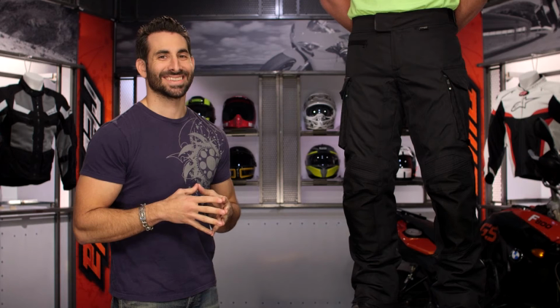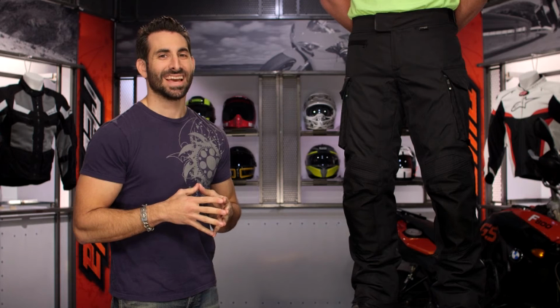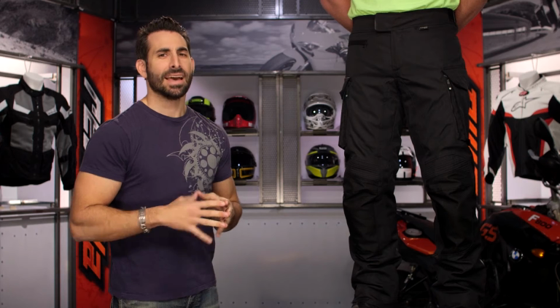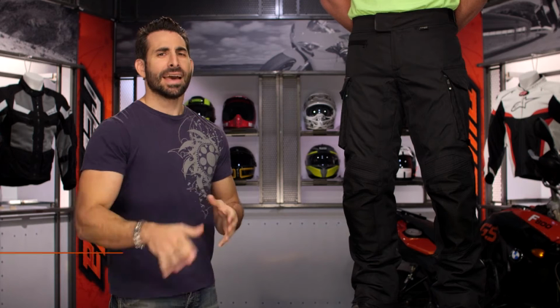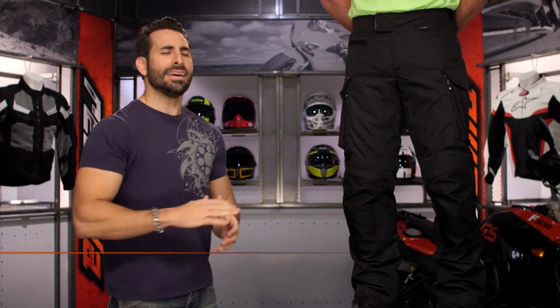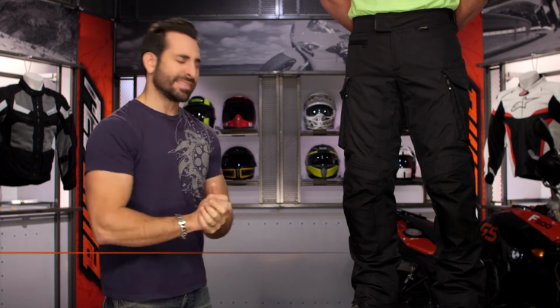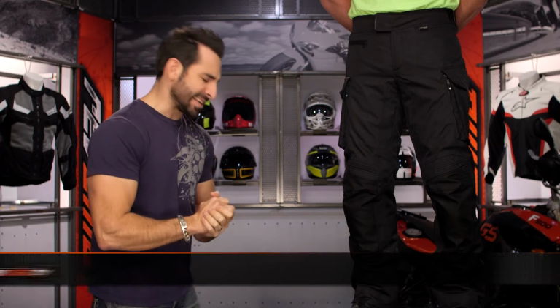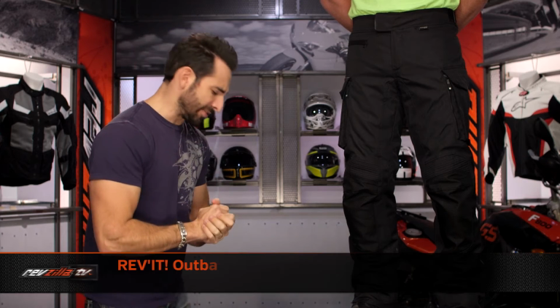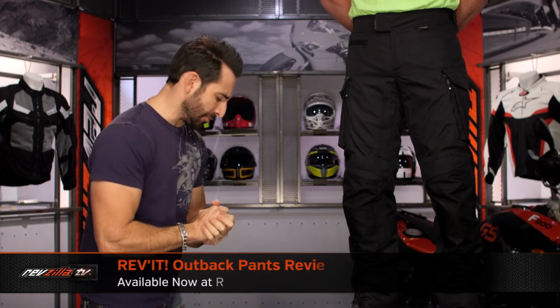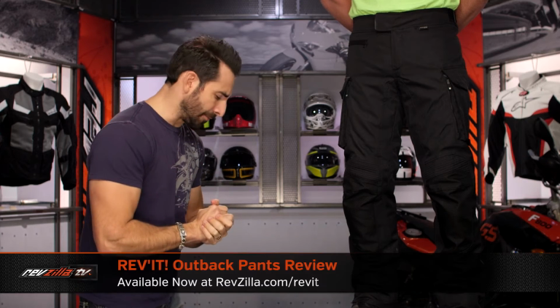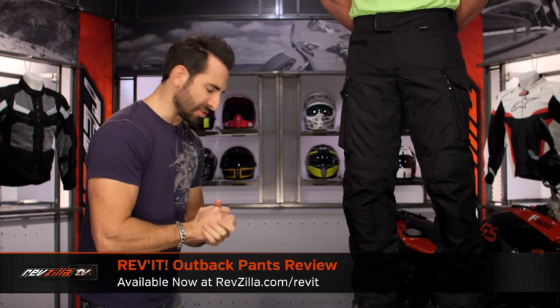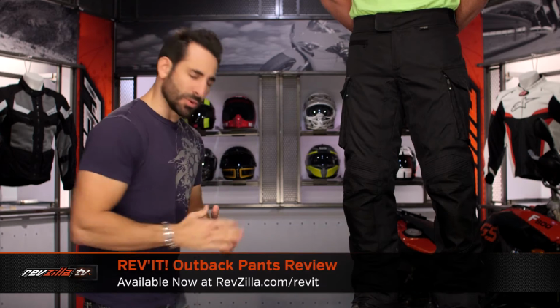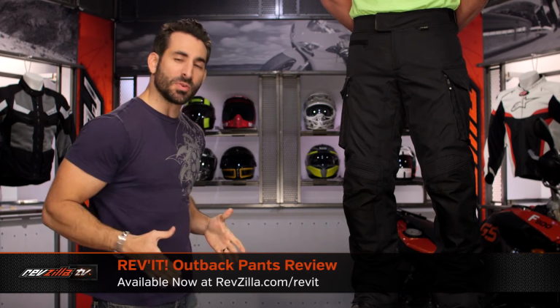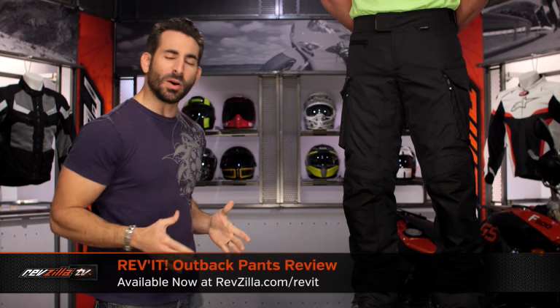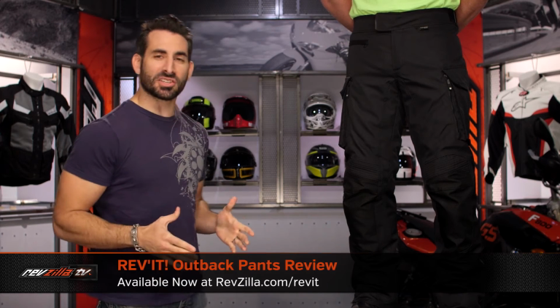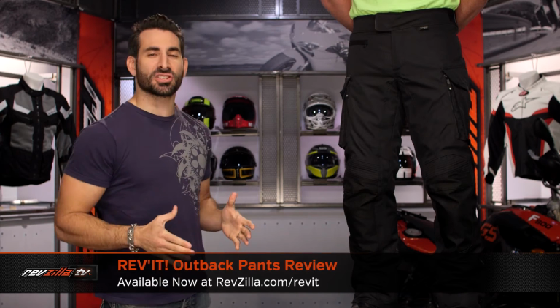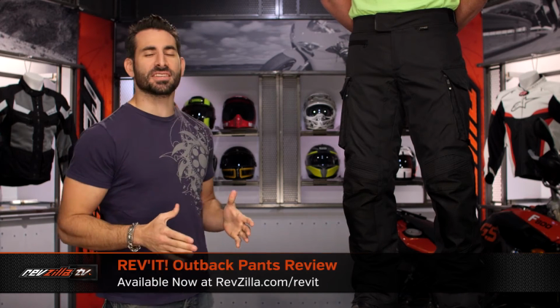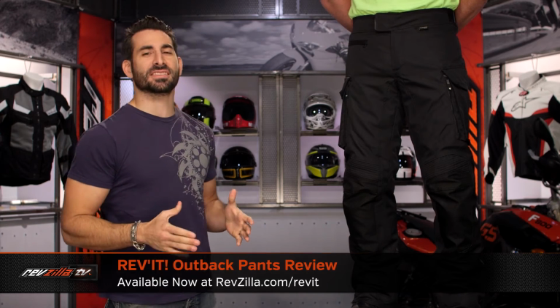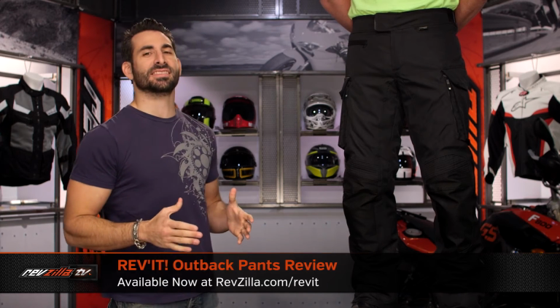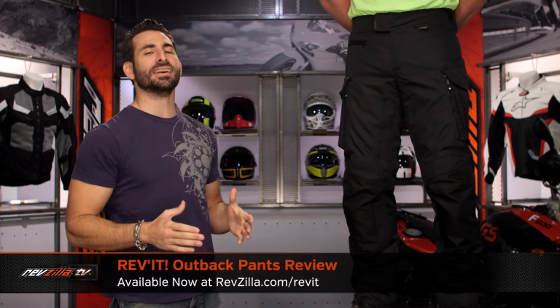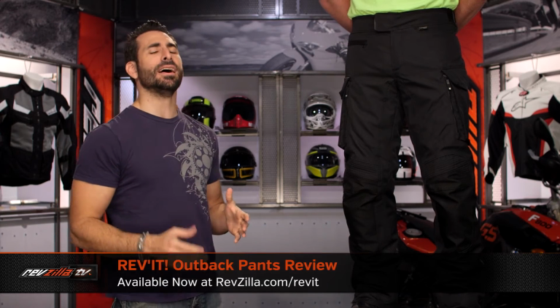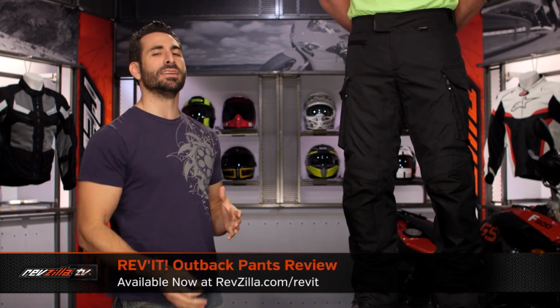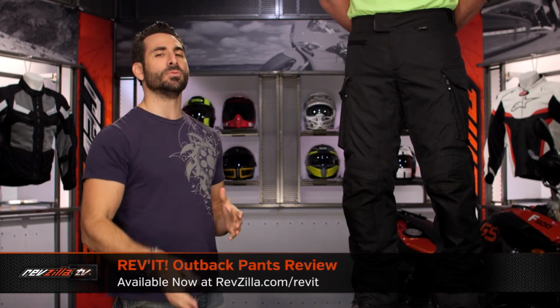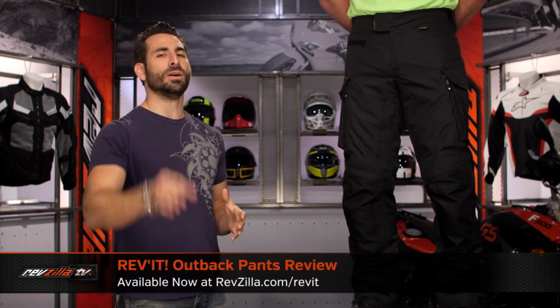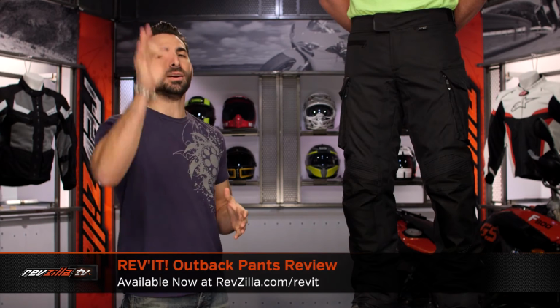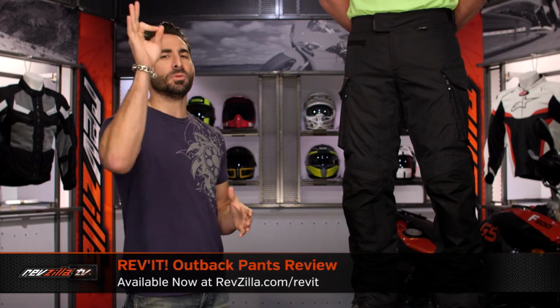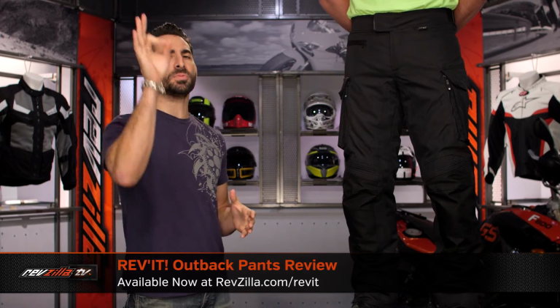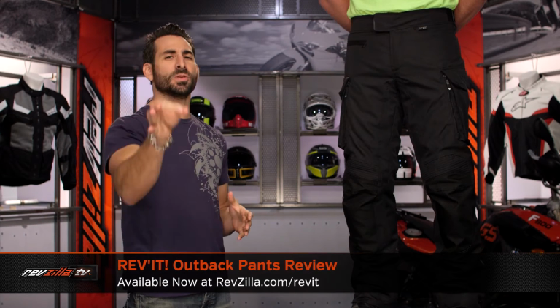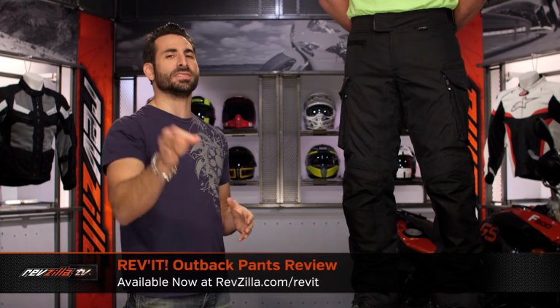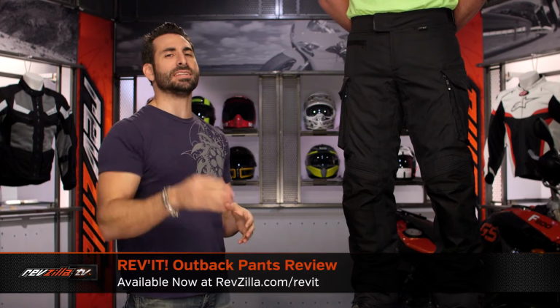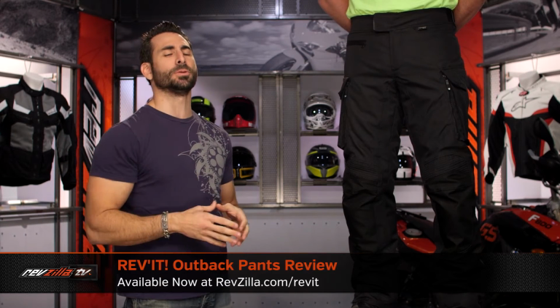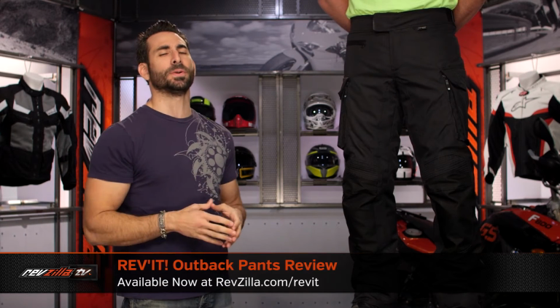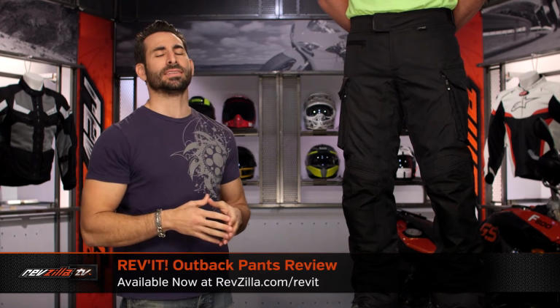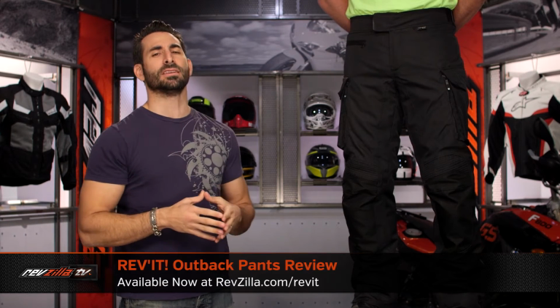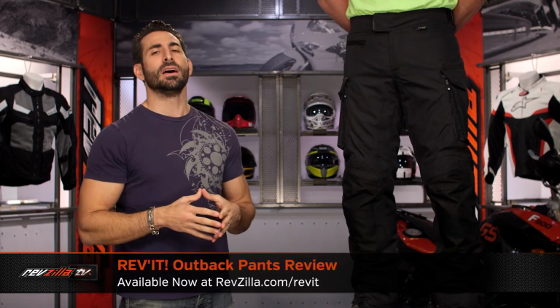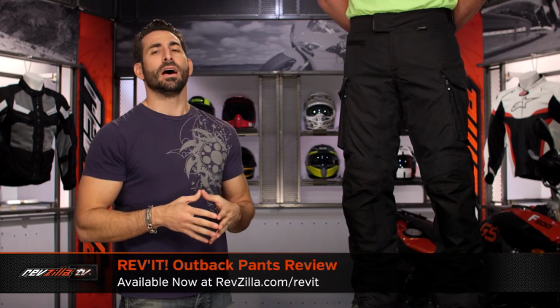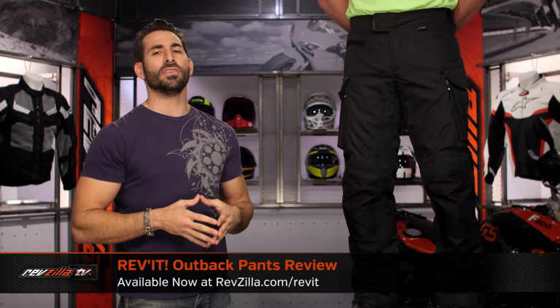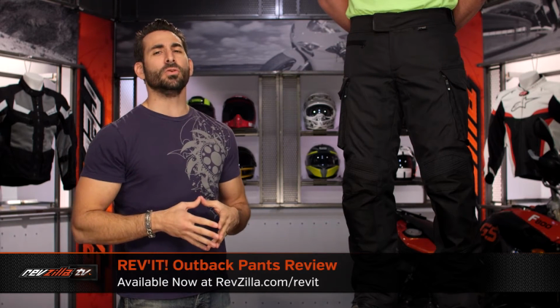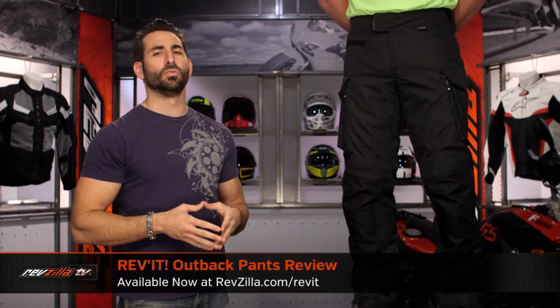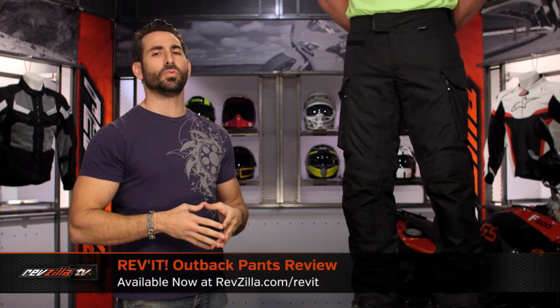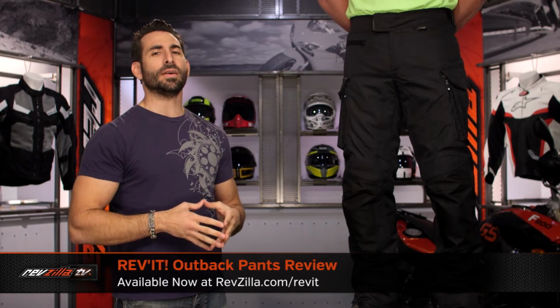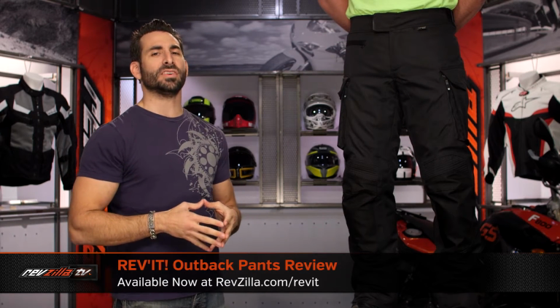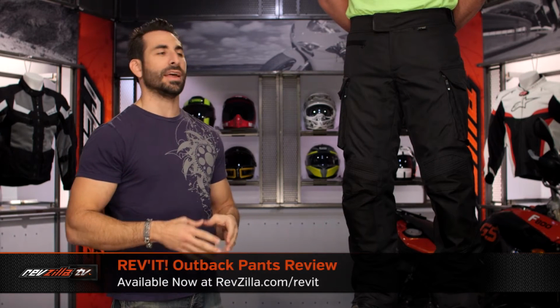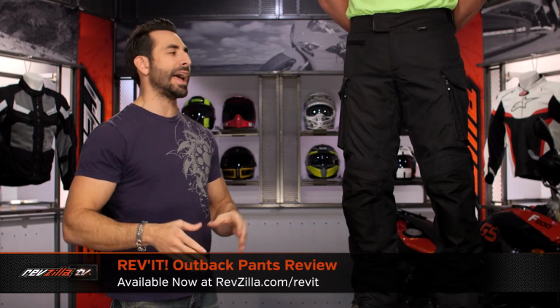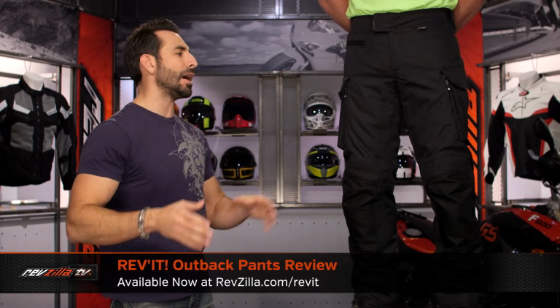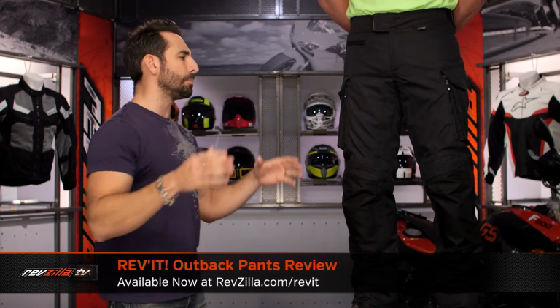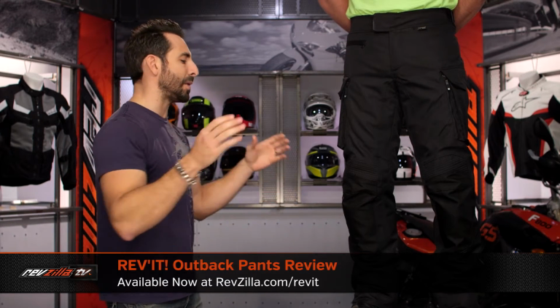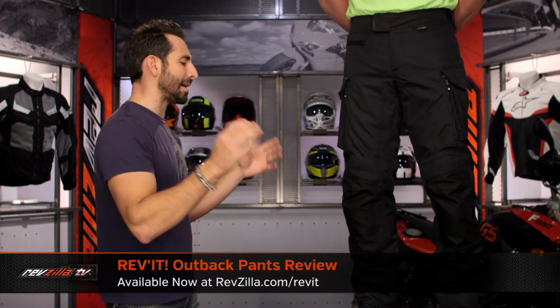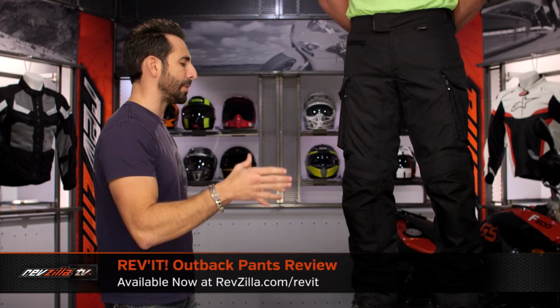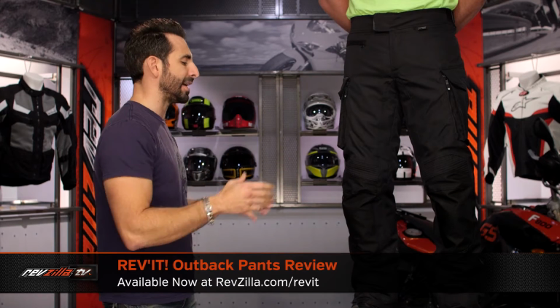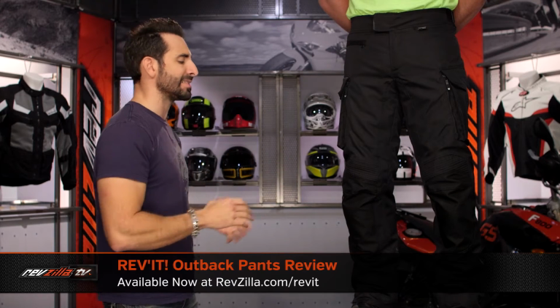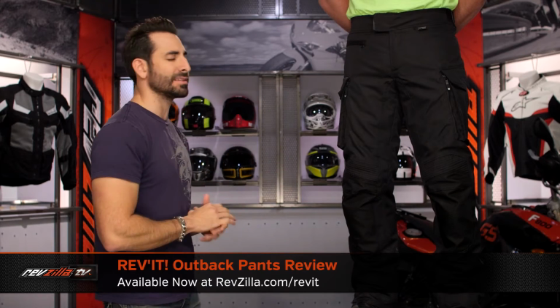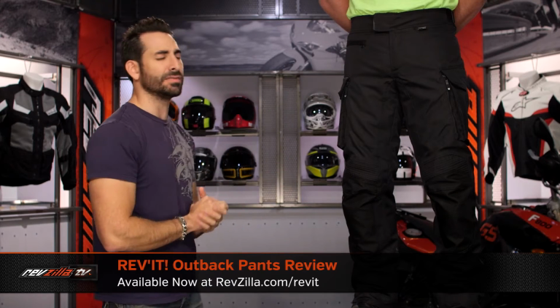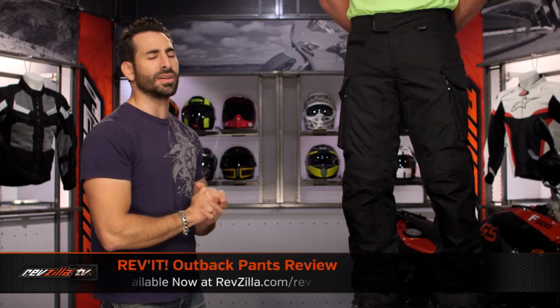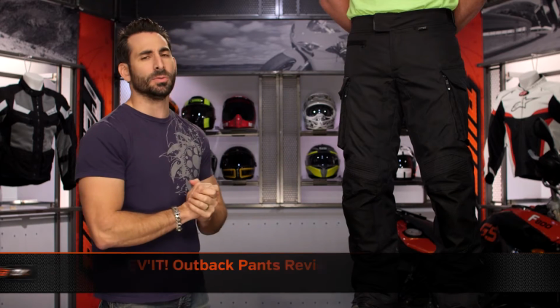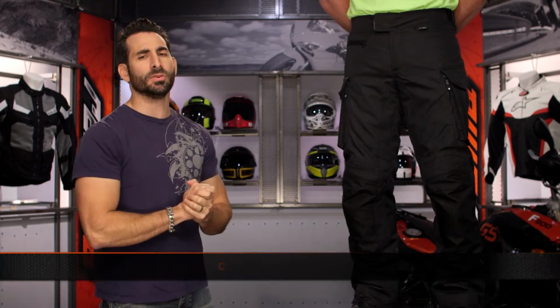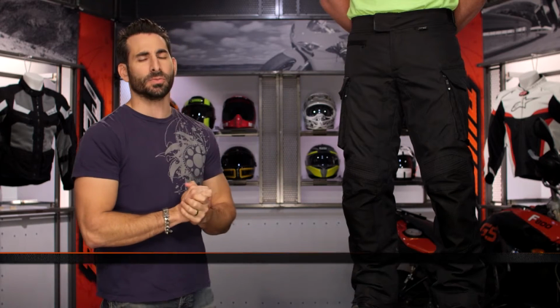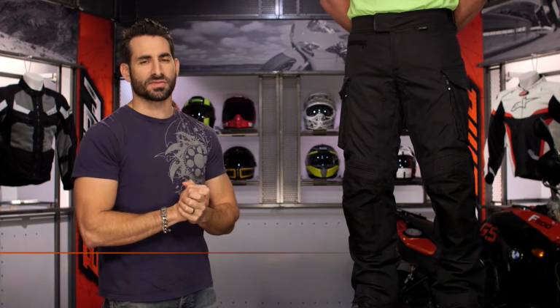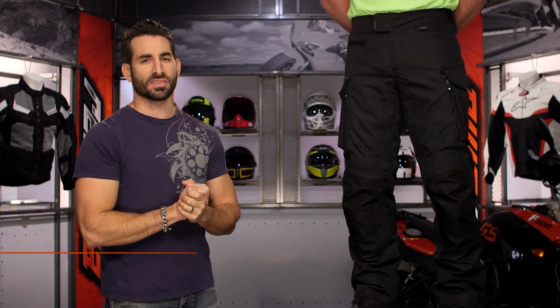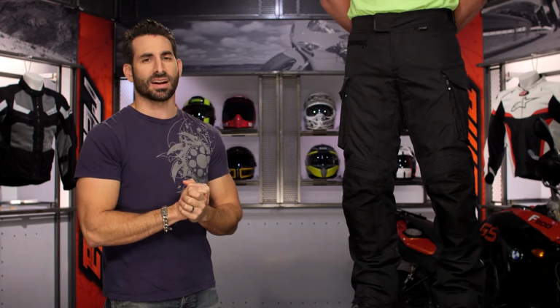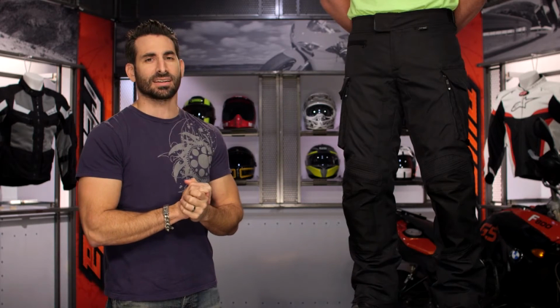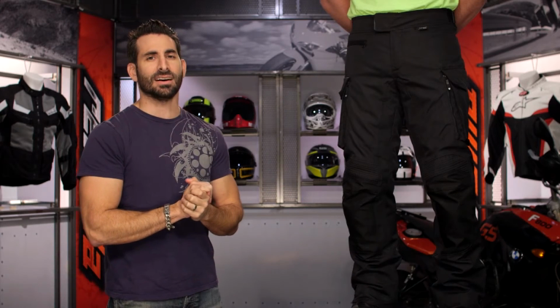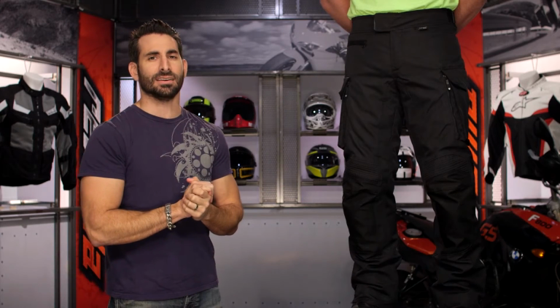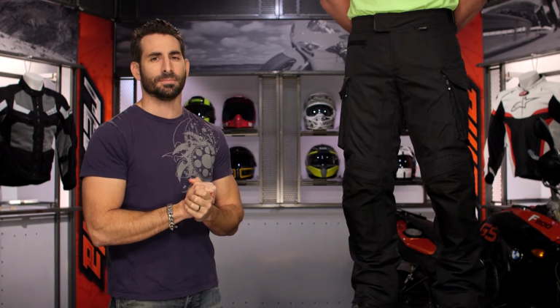Hey, this is Anthony with RevZilla. We watch Decide and Ride, and welcome to our detailed breakdown of the new Revit Outback pants available at RevZilla.com.